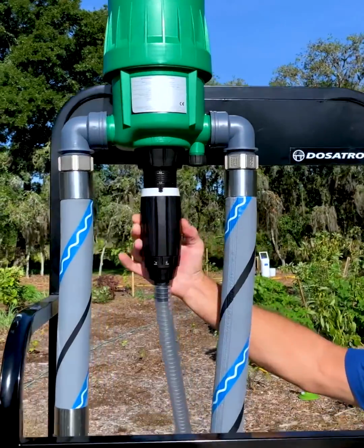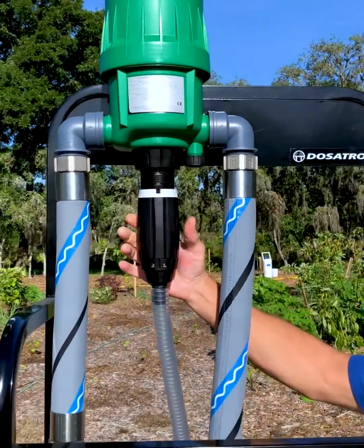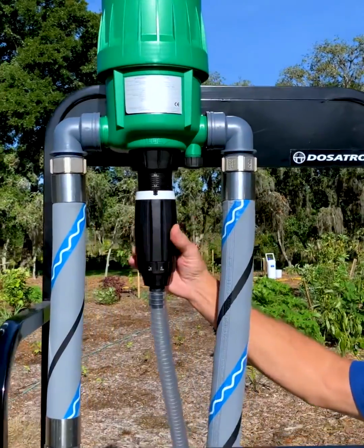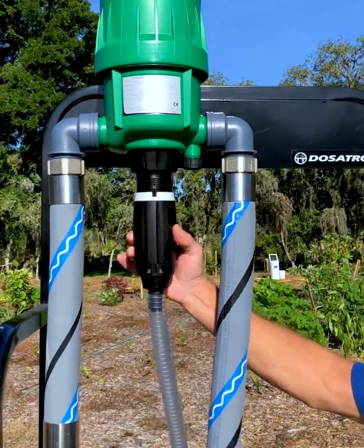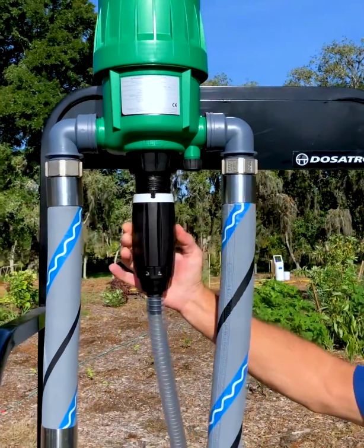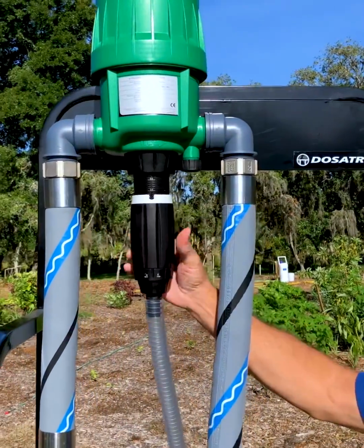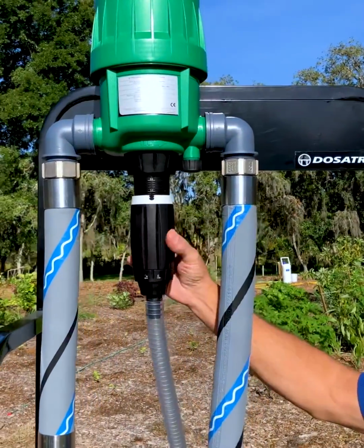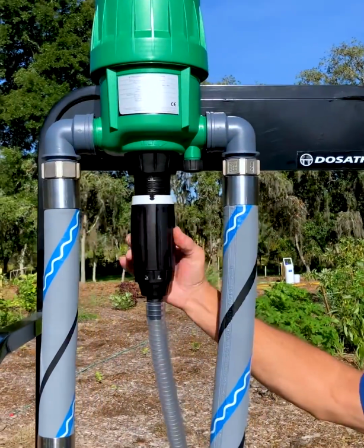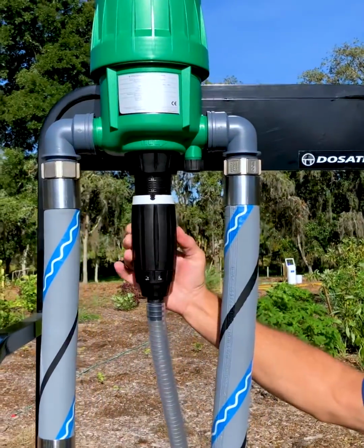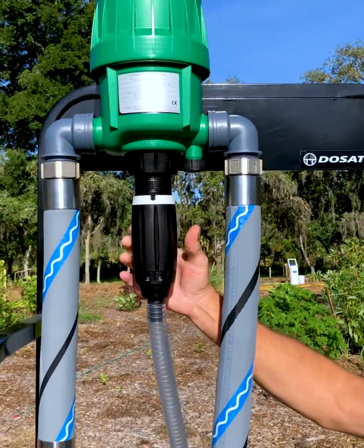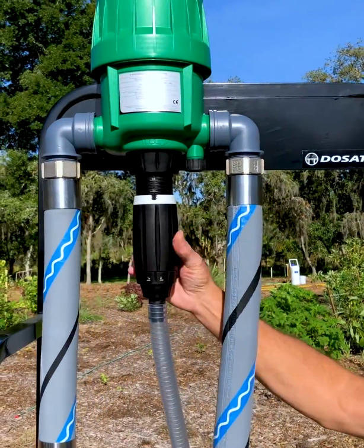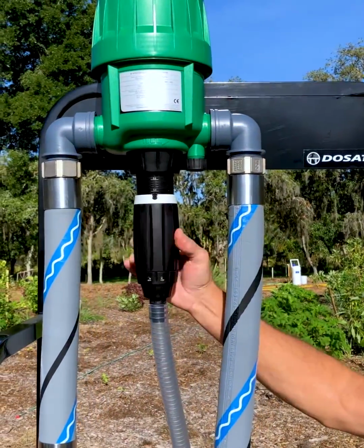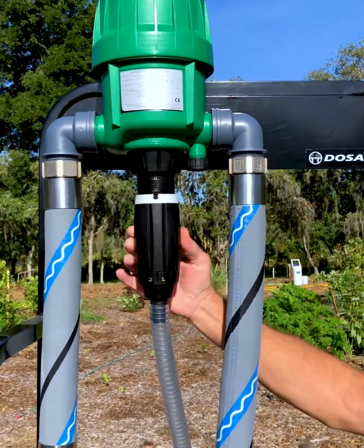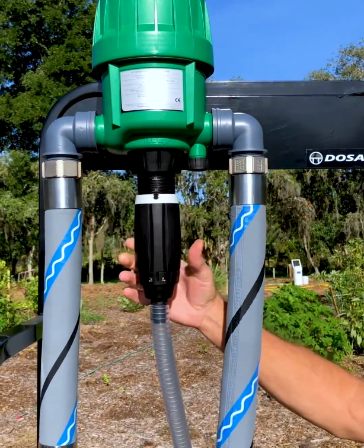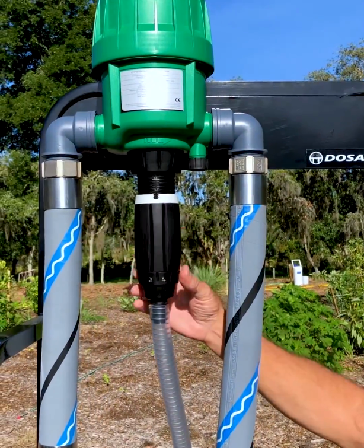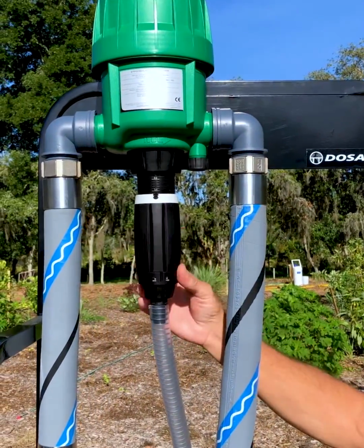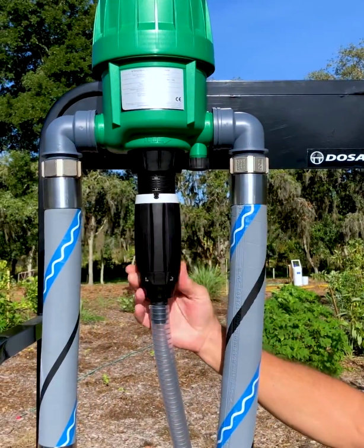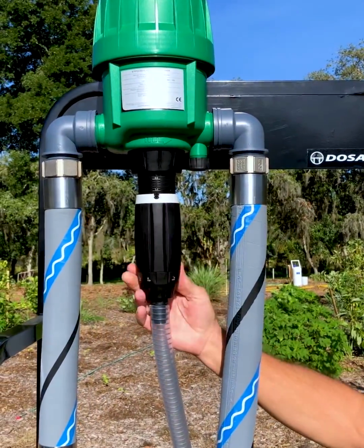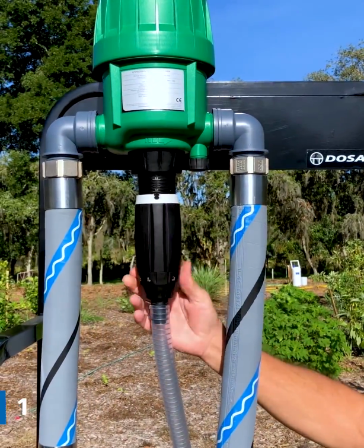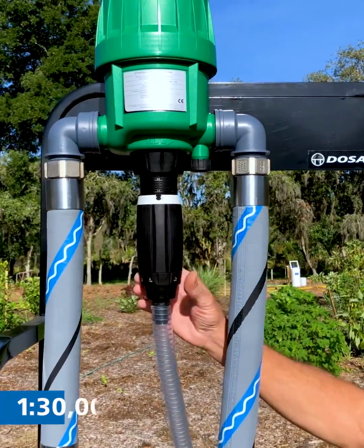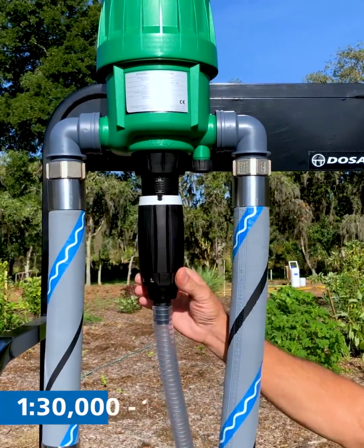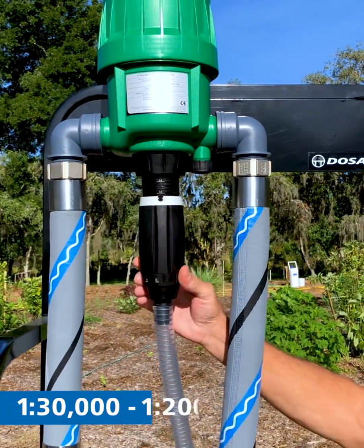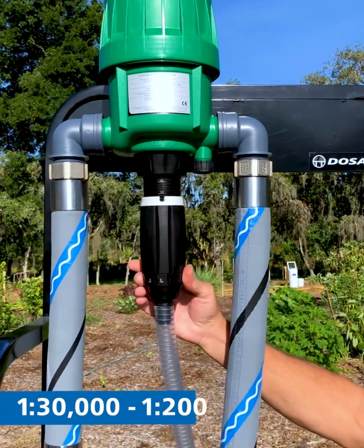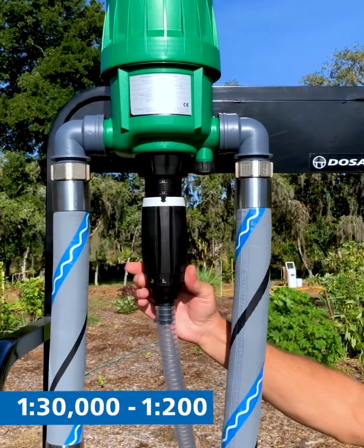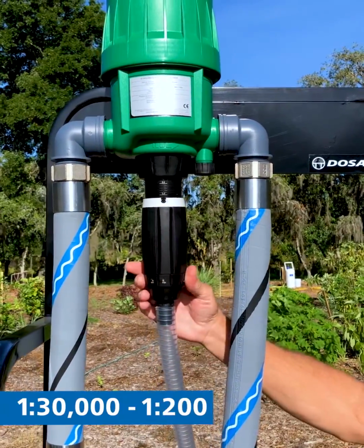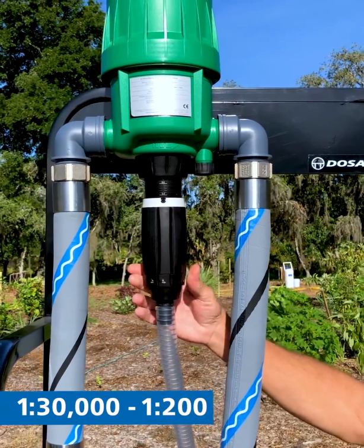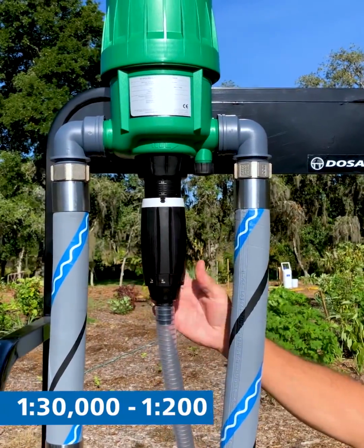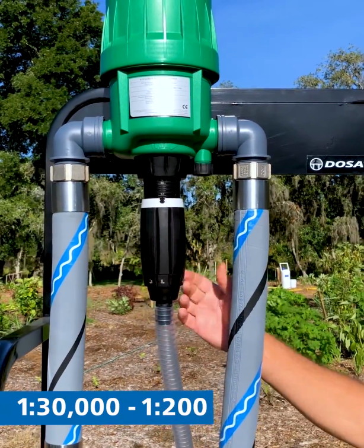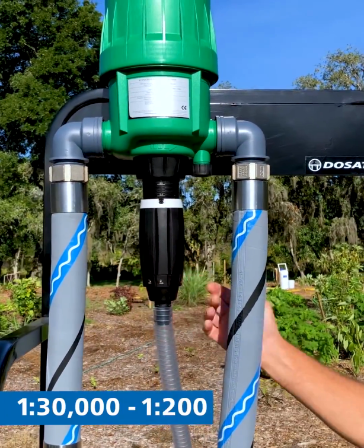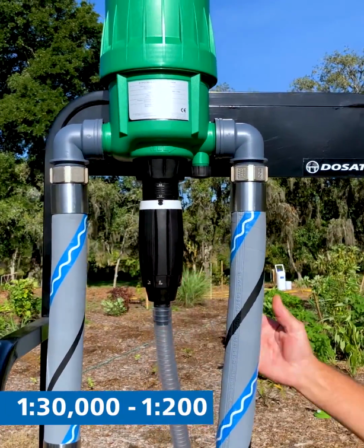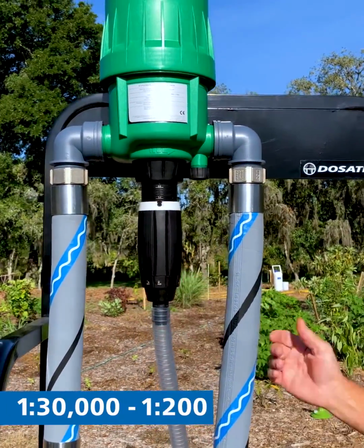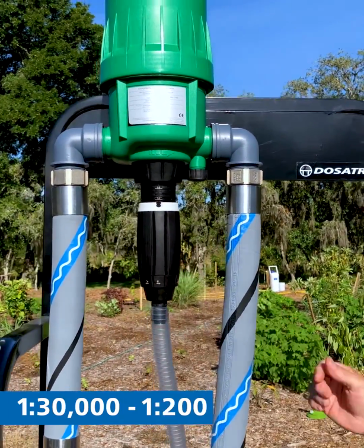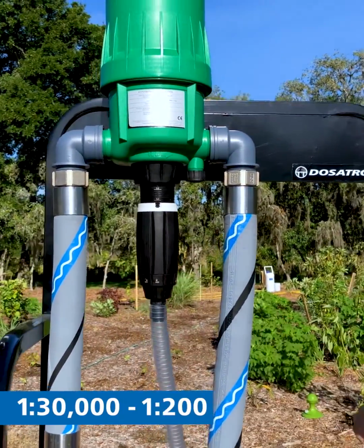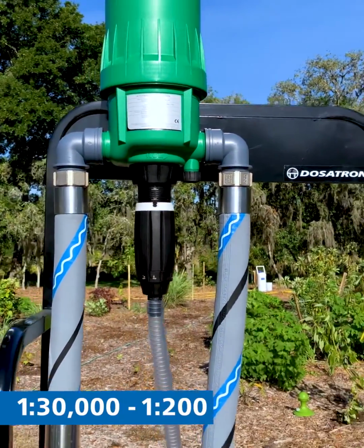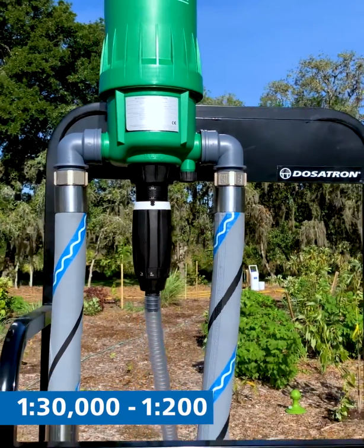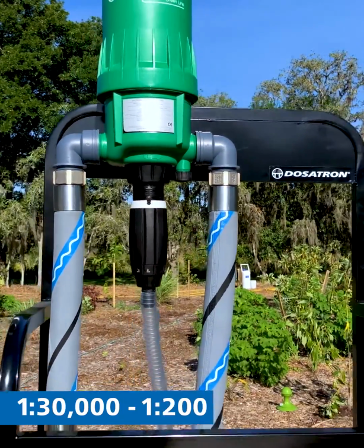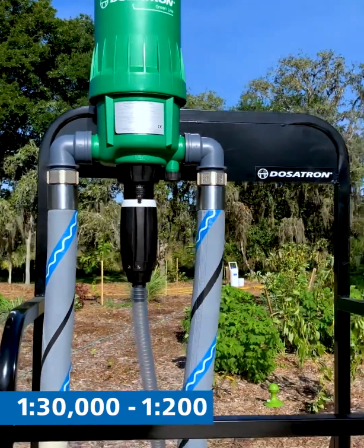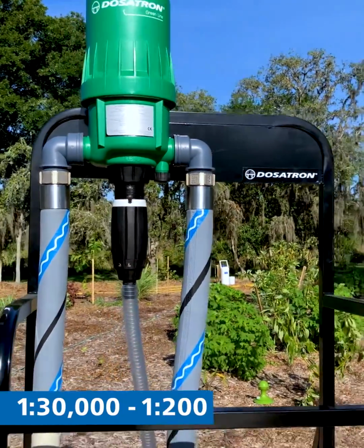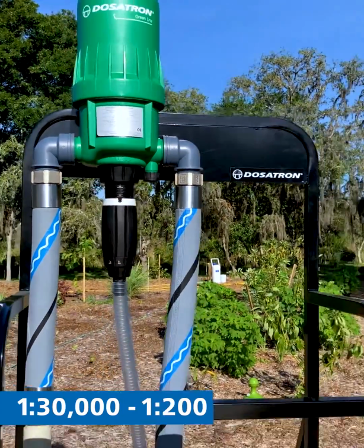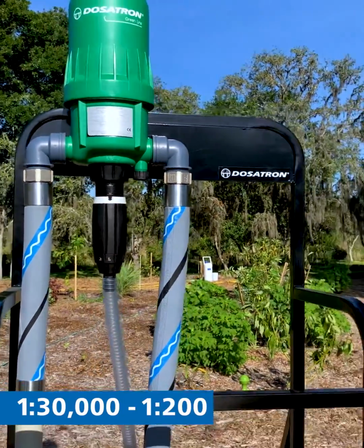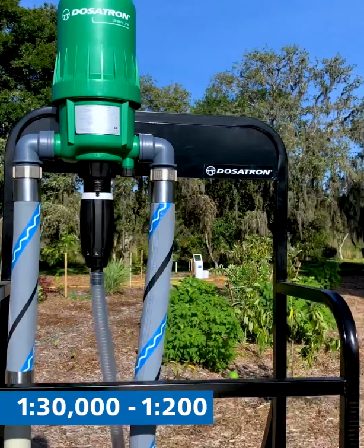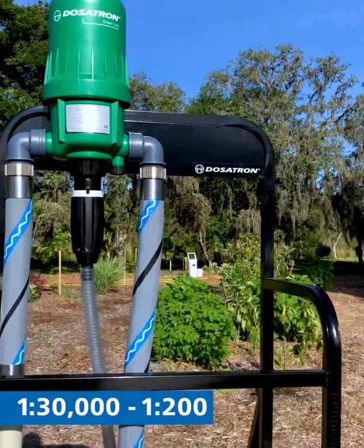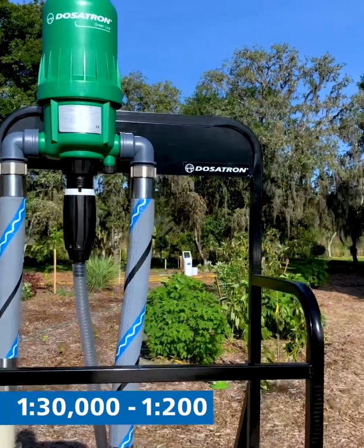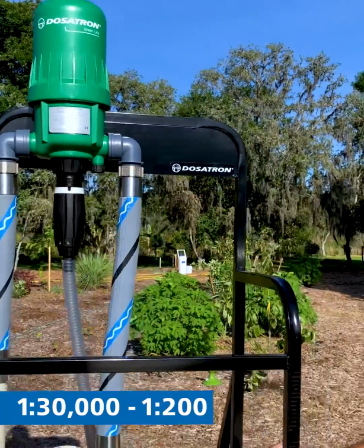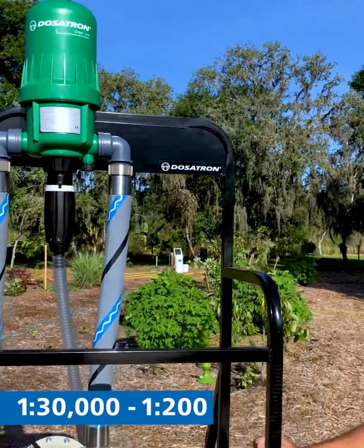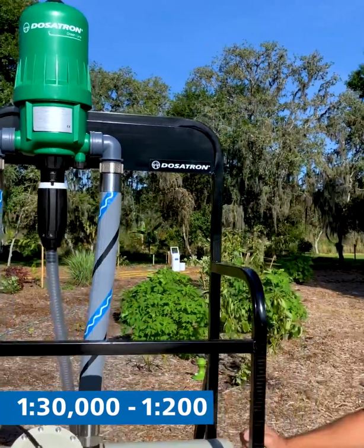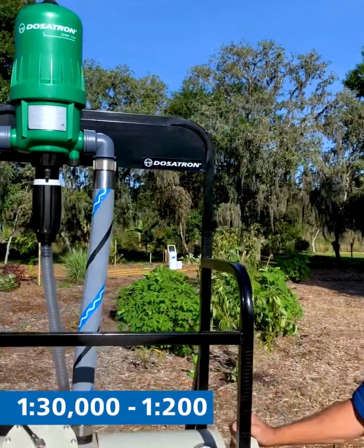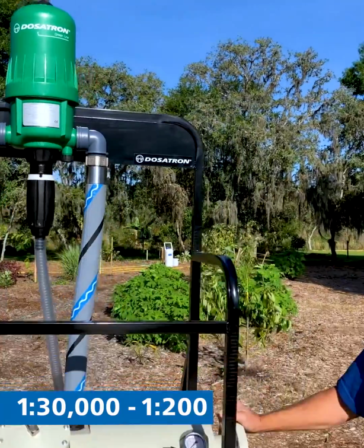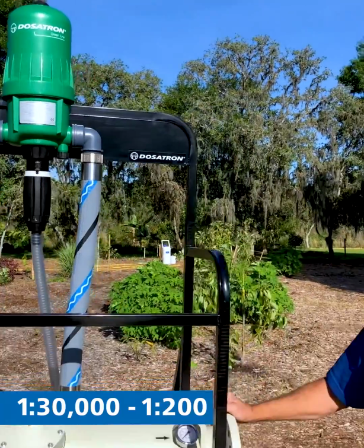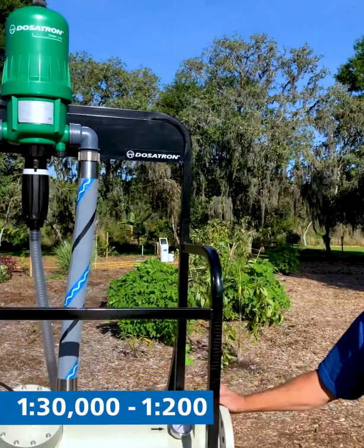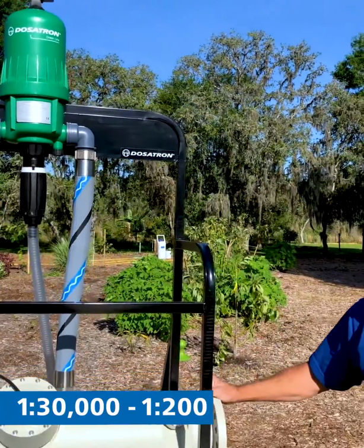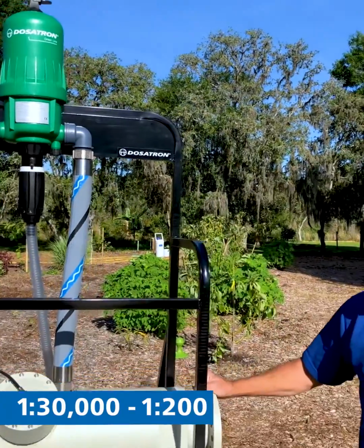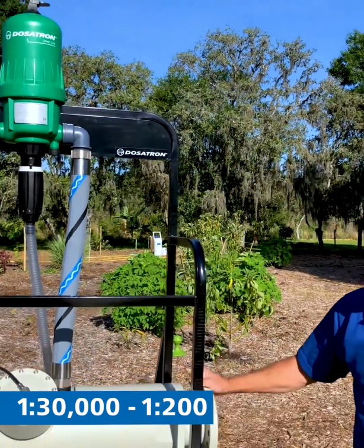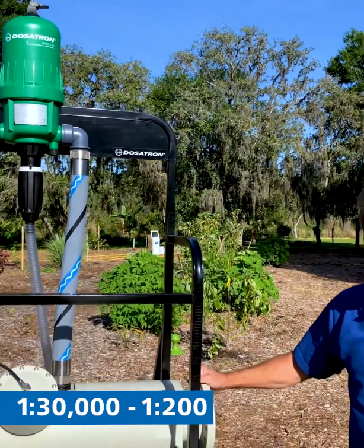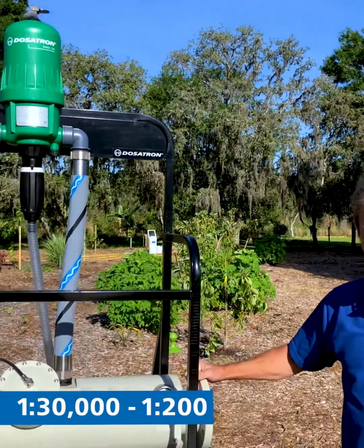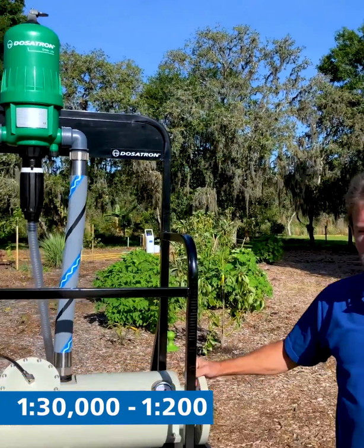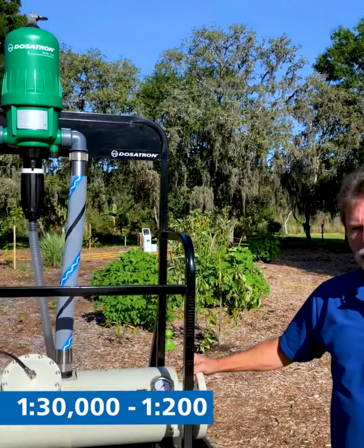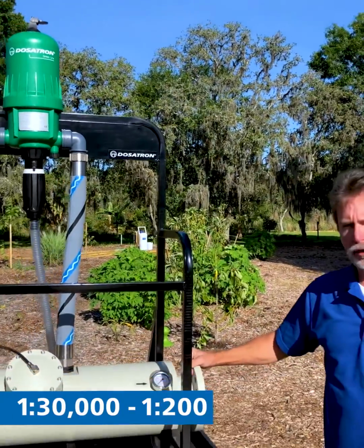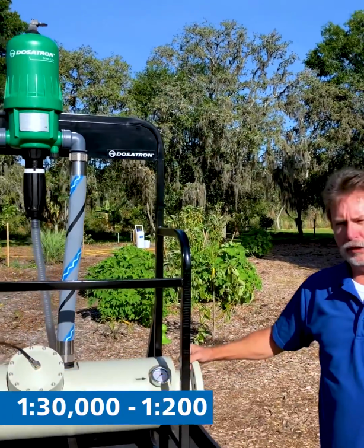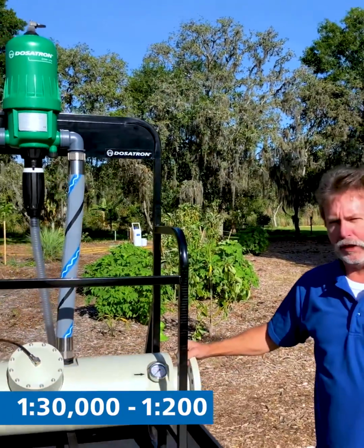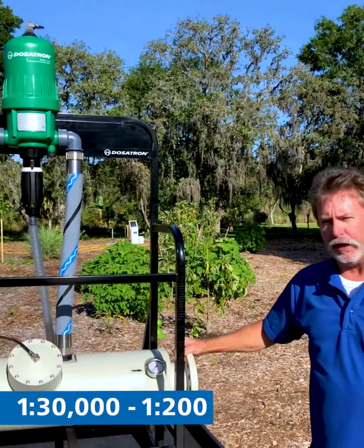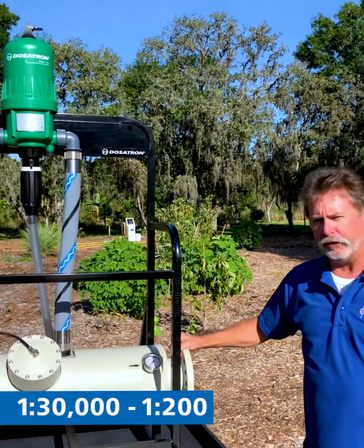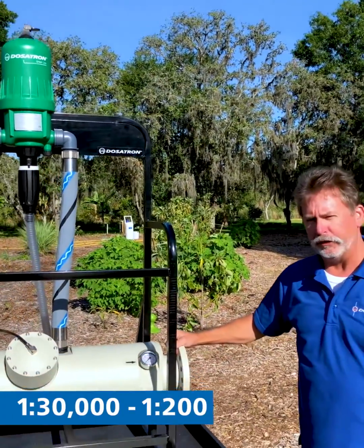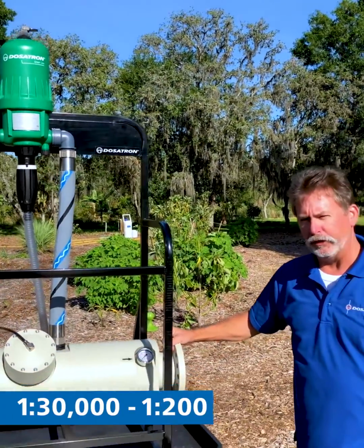Also, we can inject from 1 to 200 all the way down to 1 to 30,000.